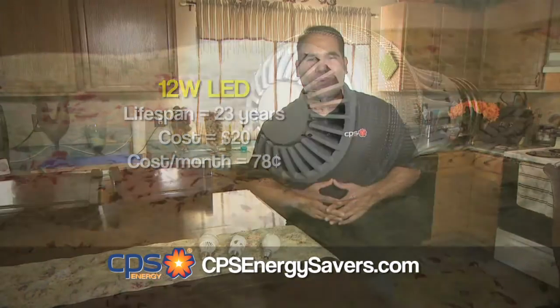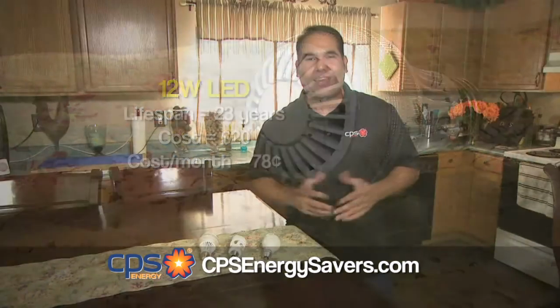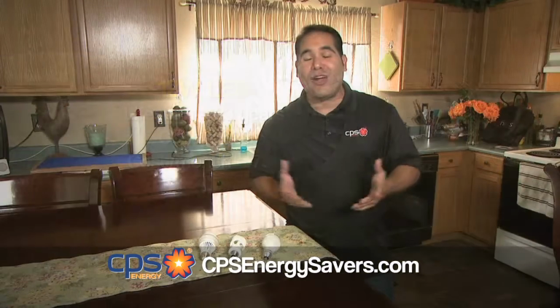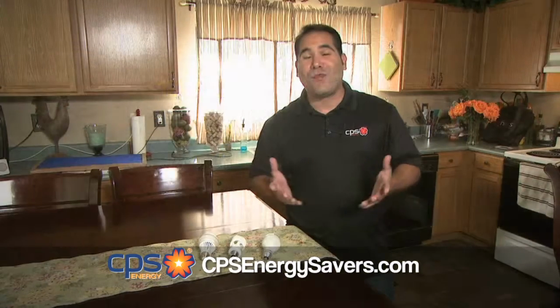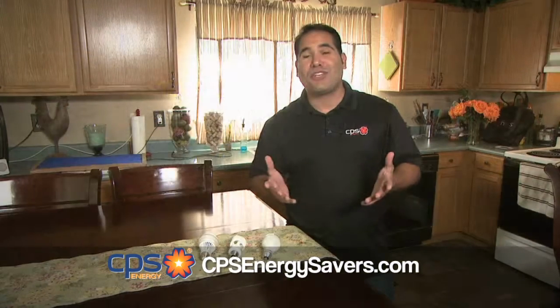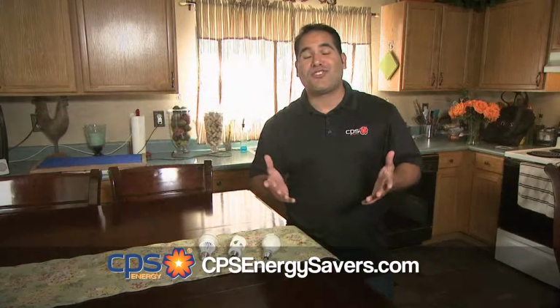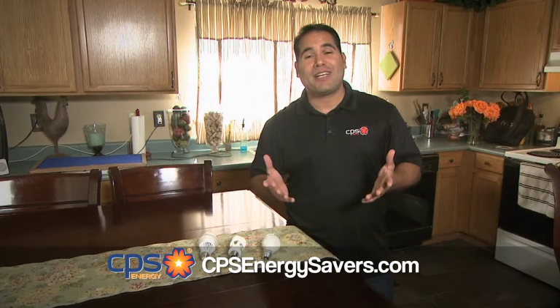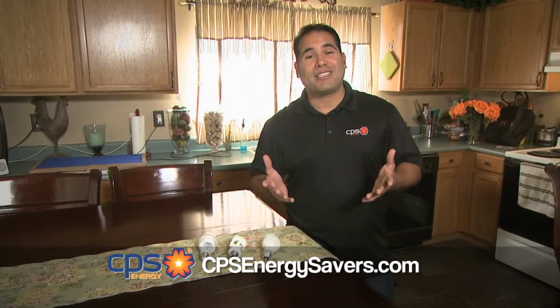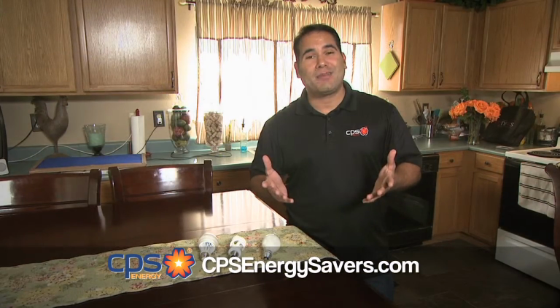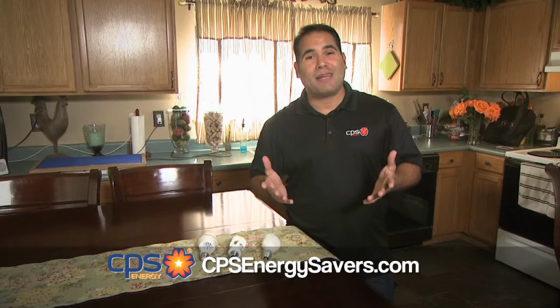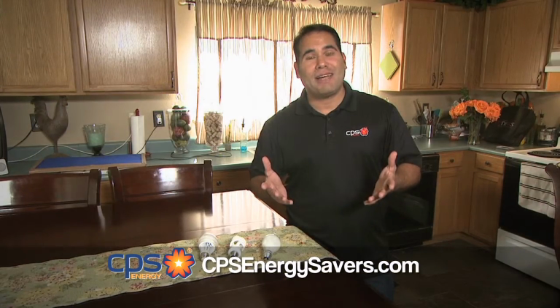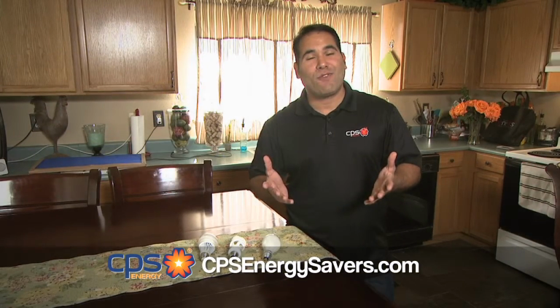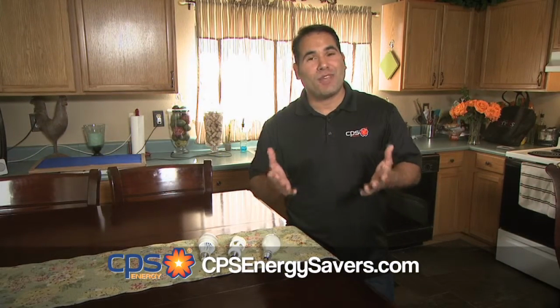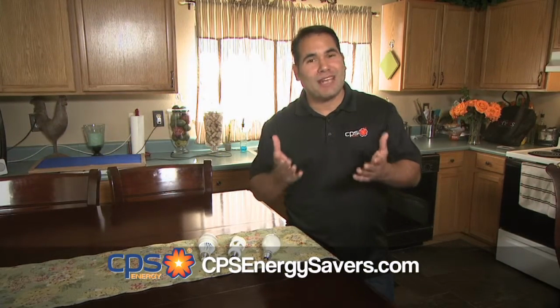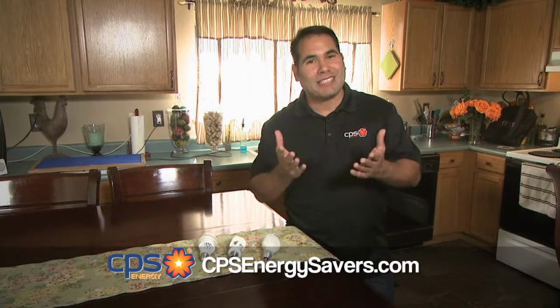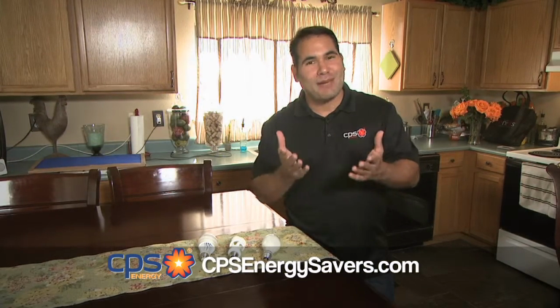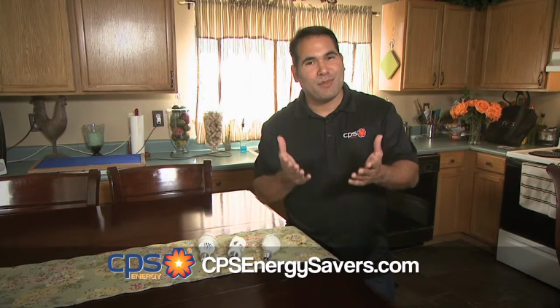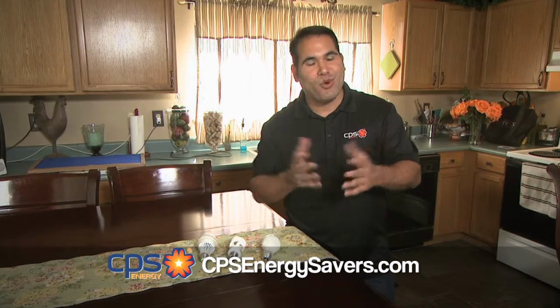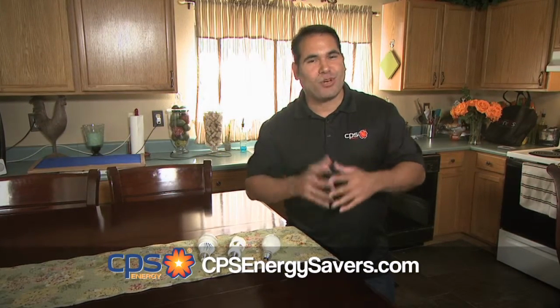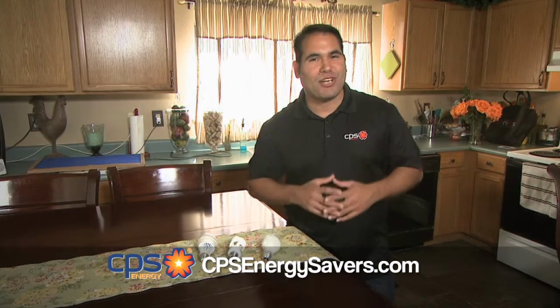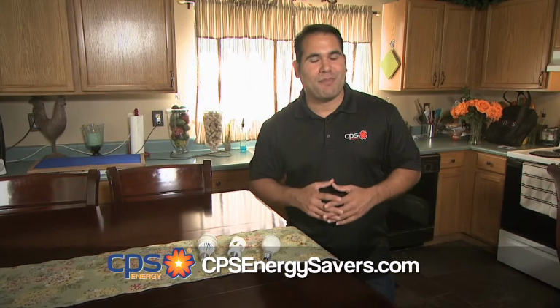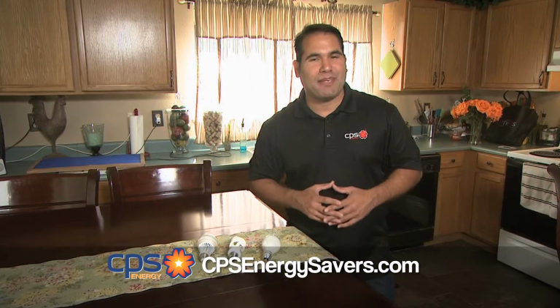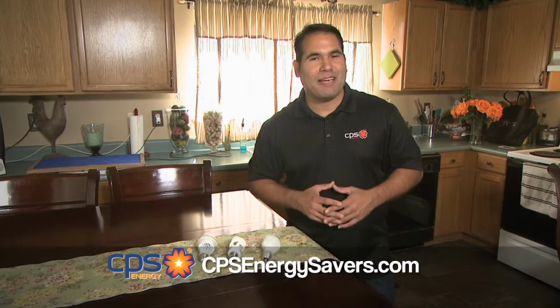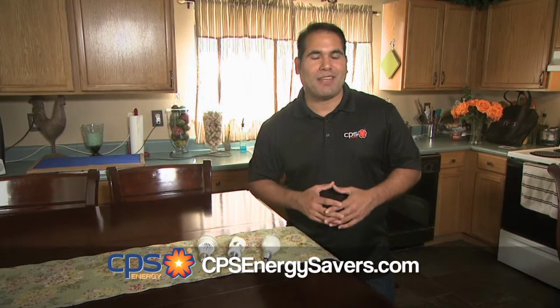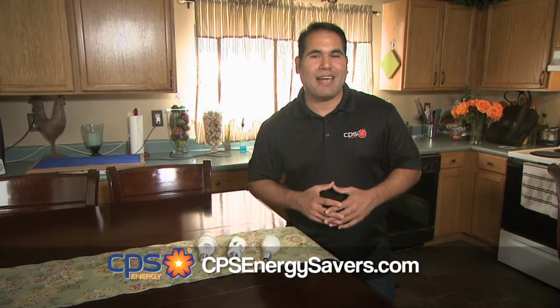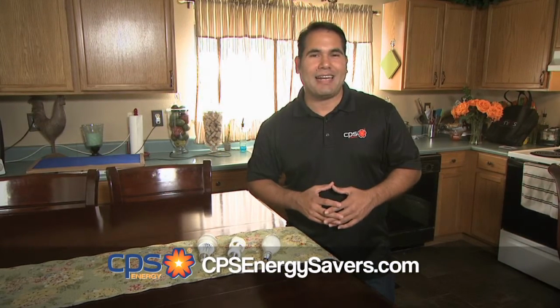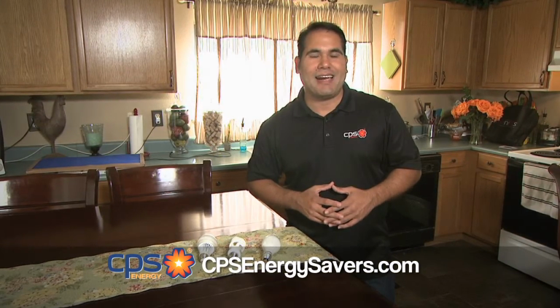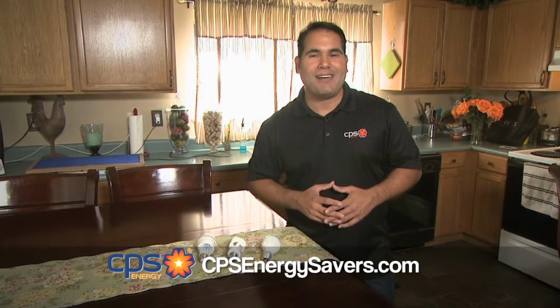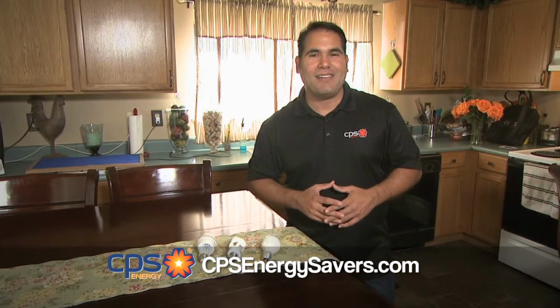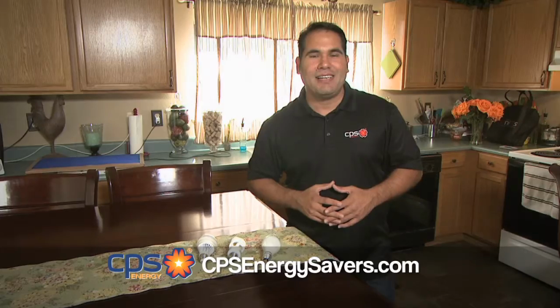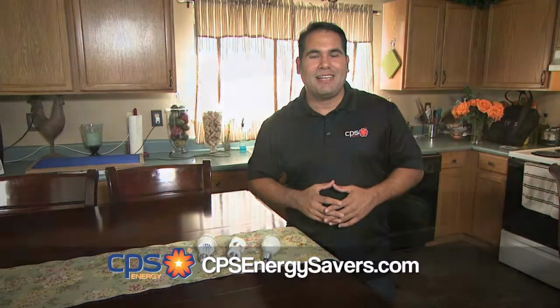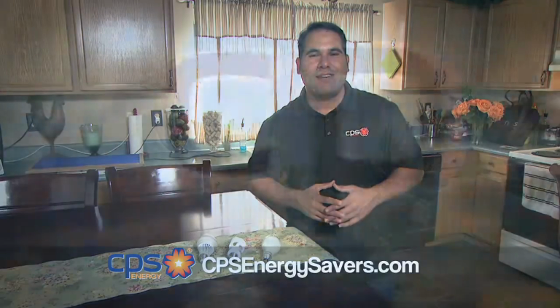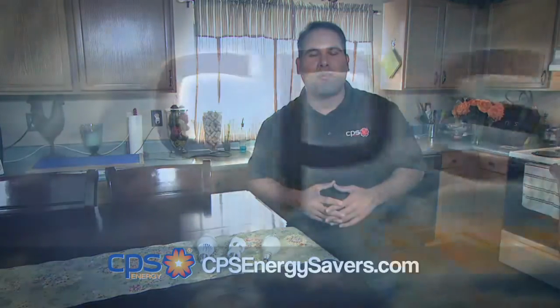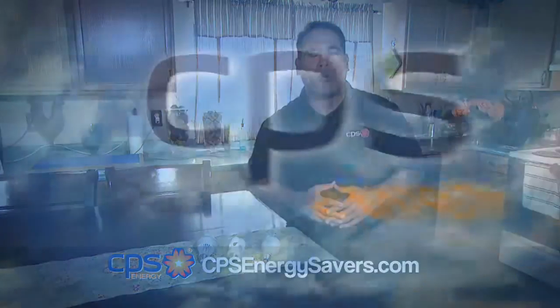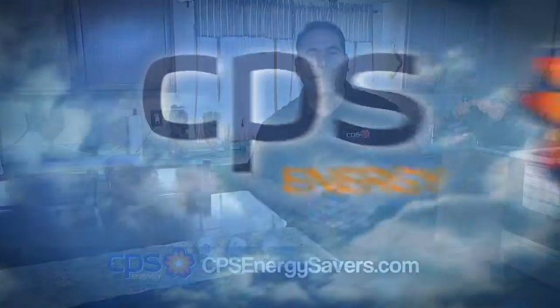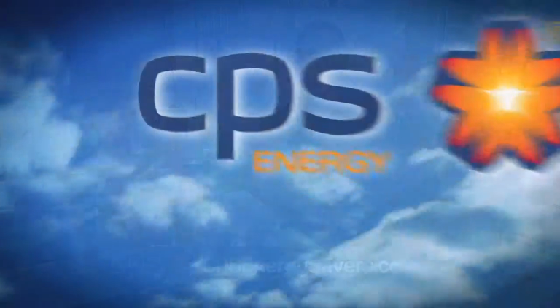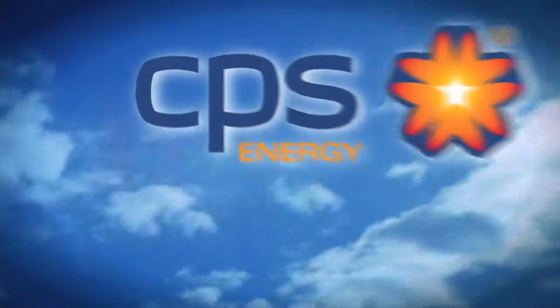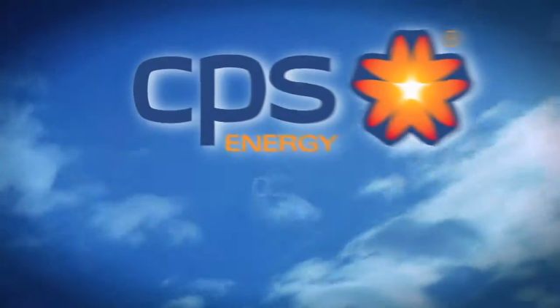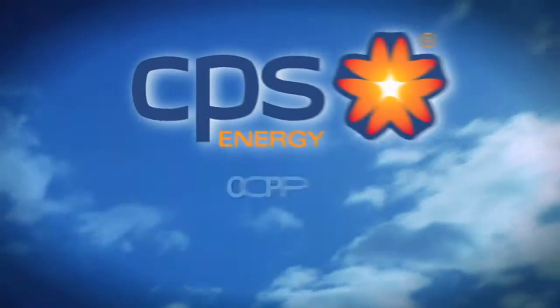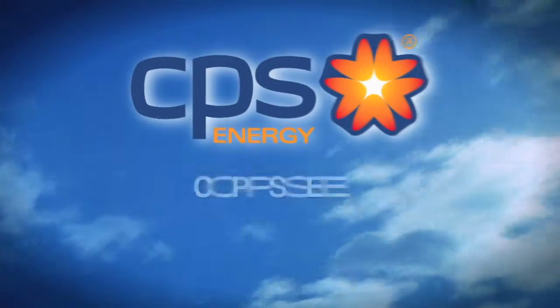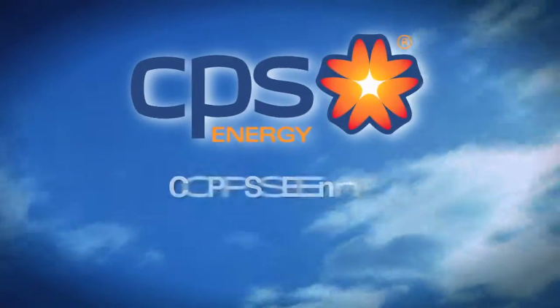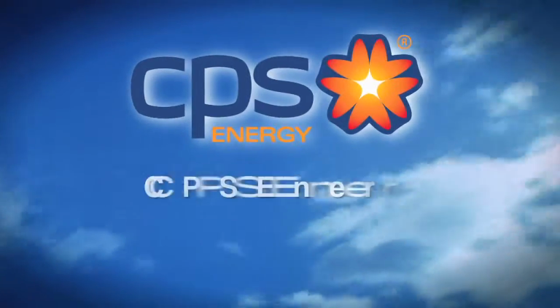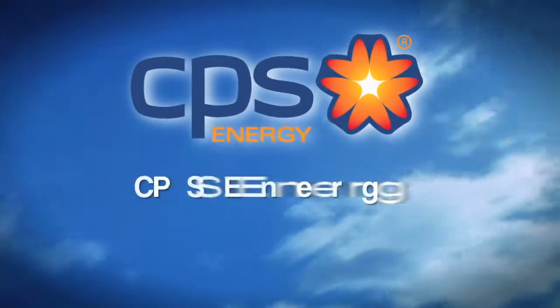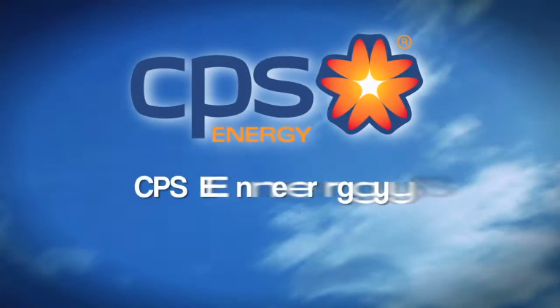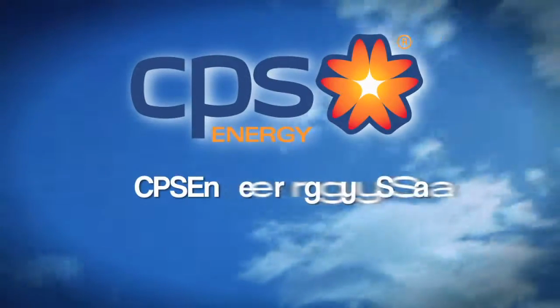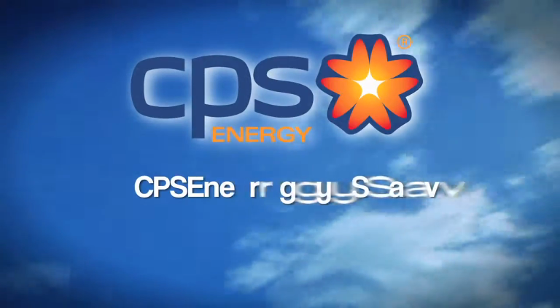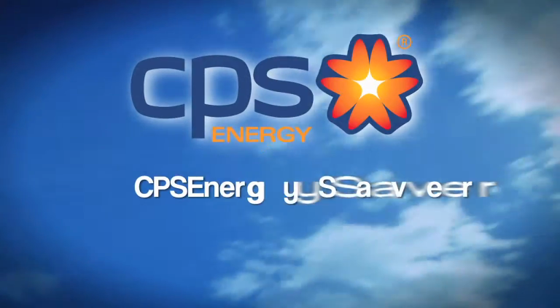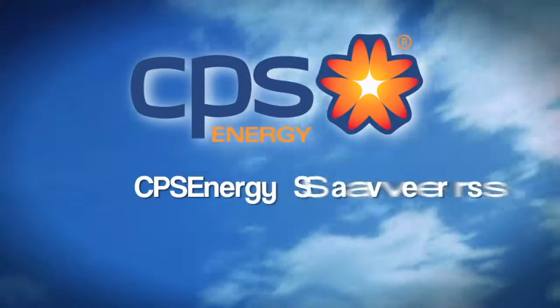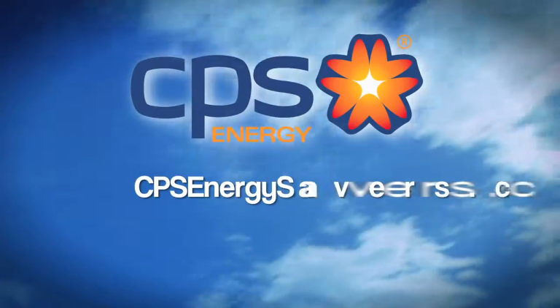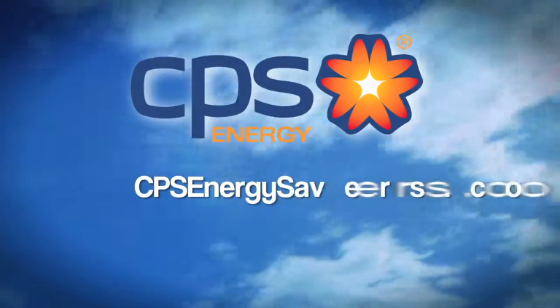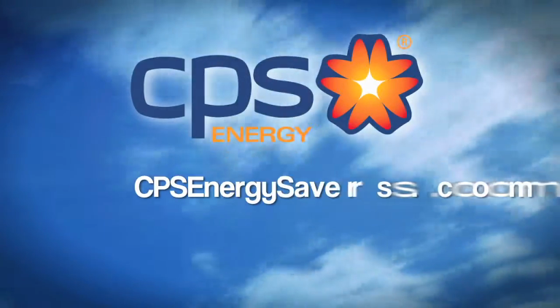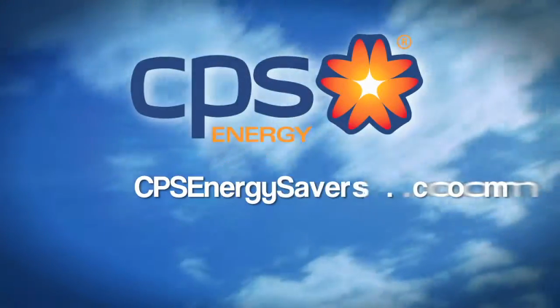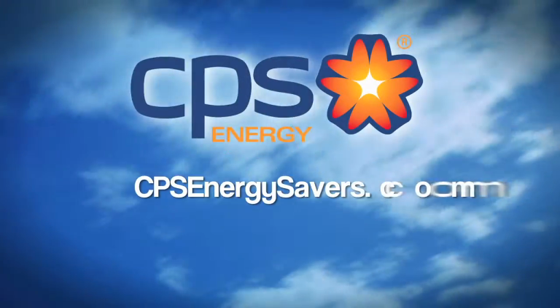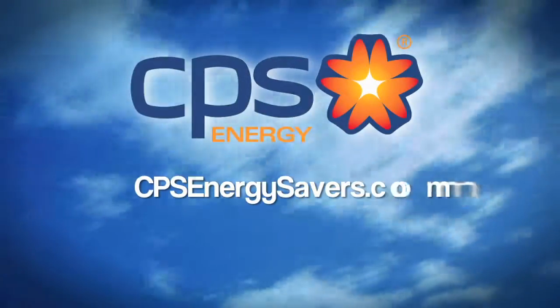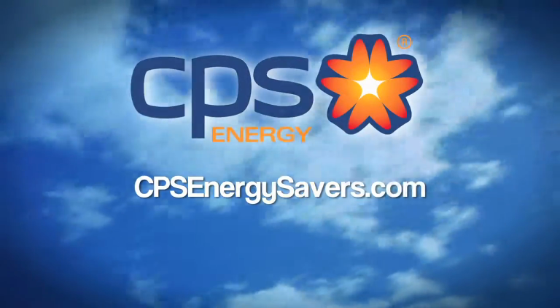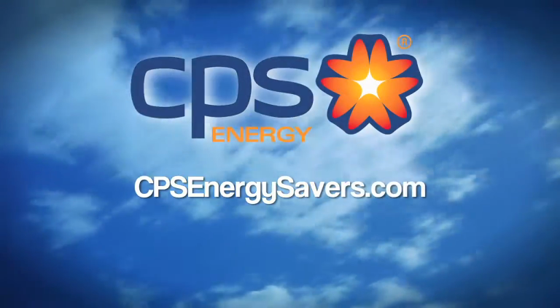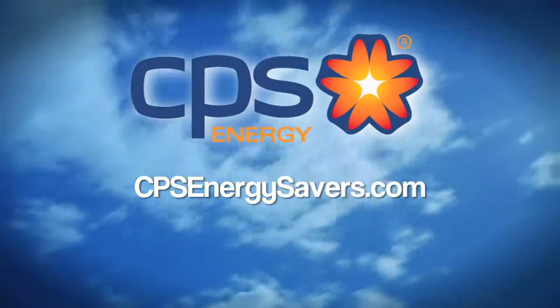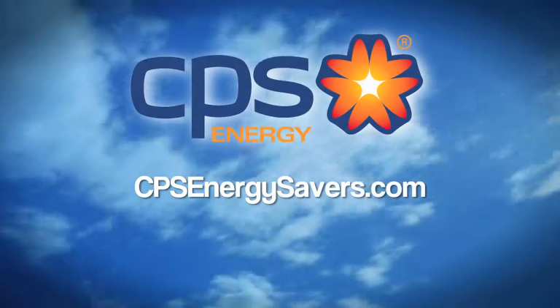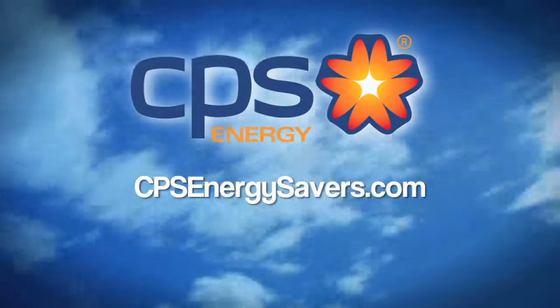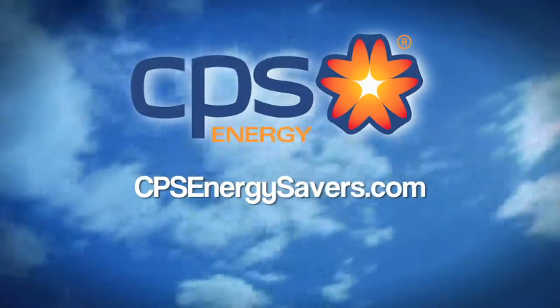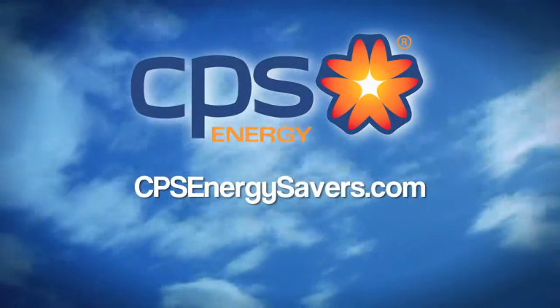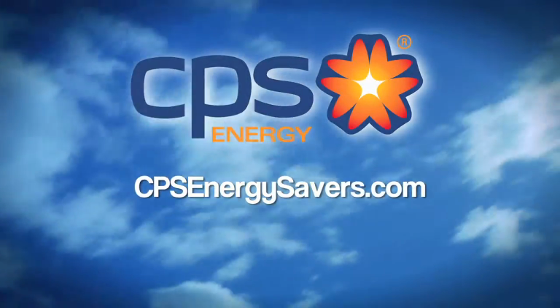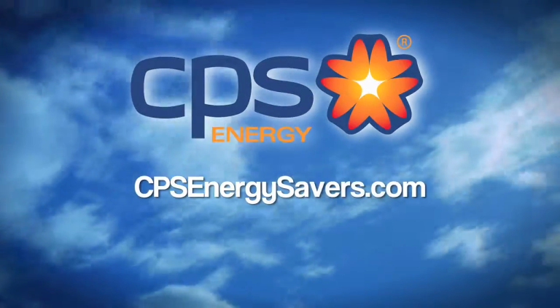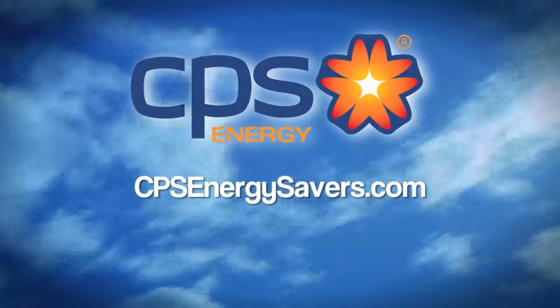Well, I hope this sheds some light for the next time you are shopping down the lighting aisle. For more energy saving tips, visit our website at cpsenergy.com.